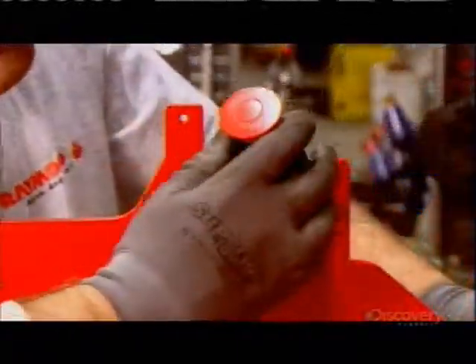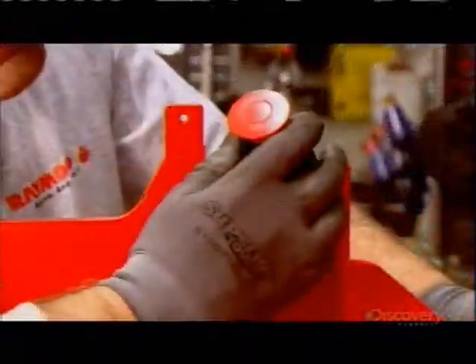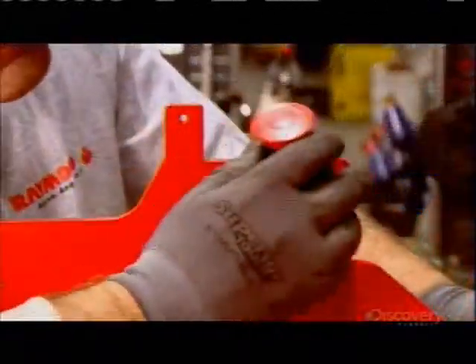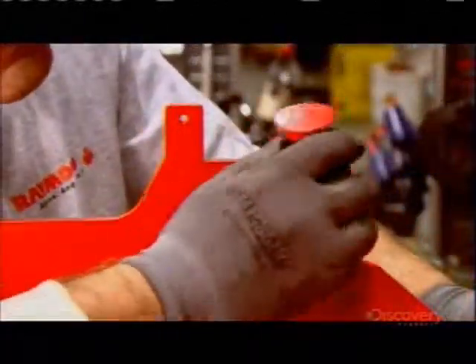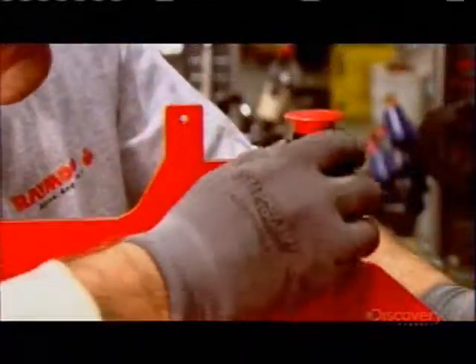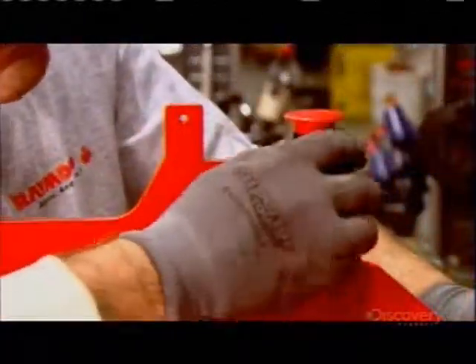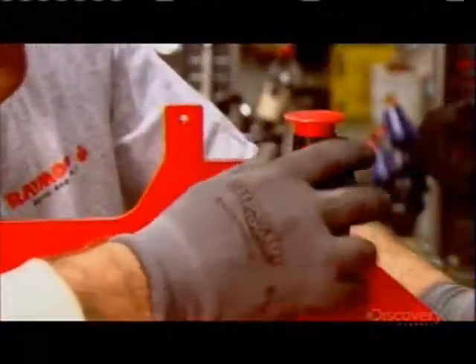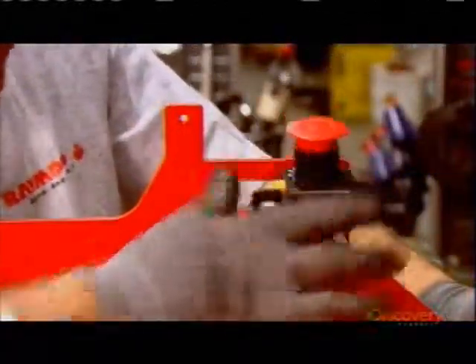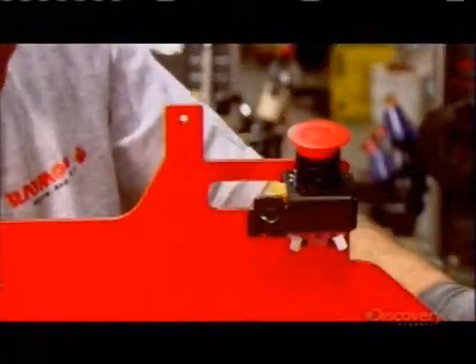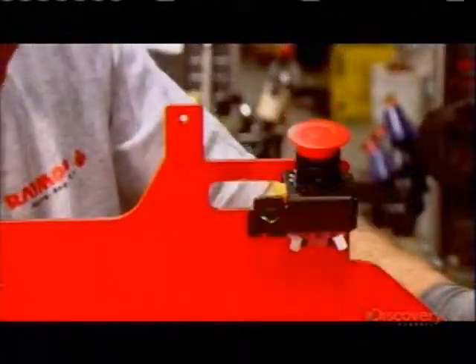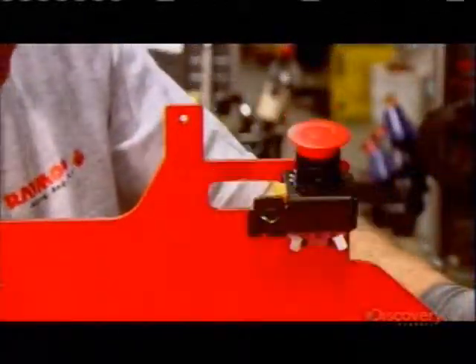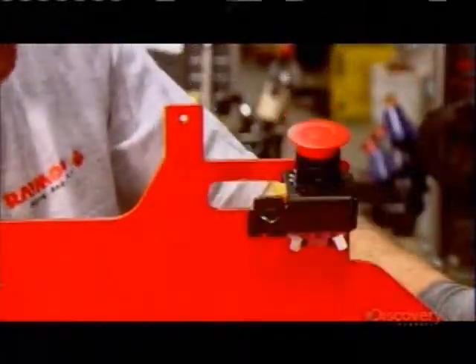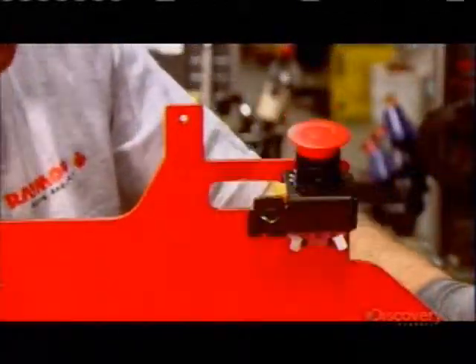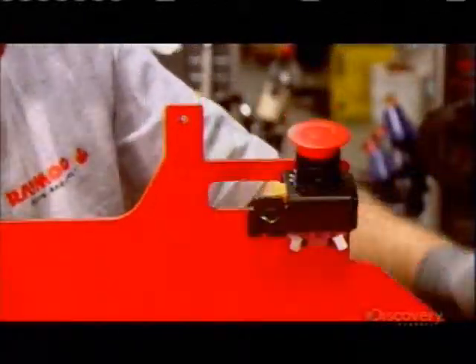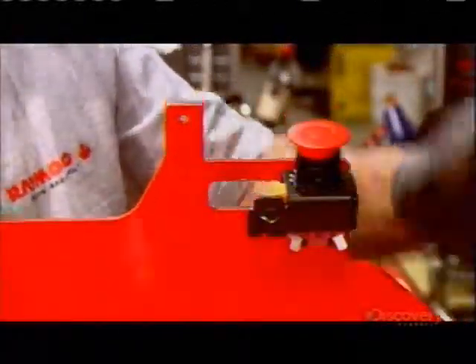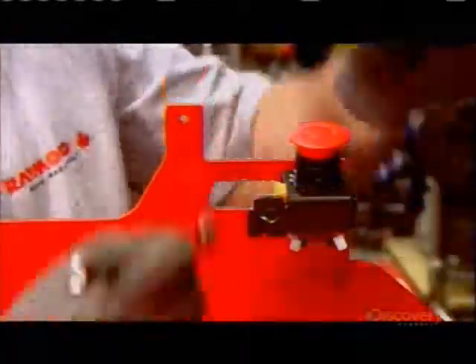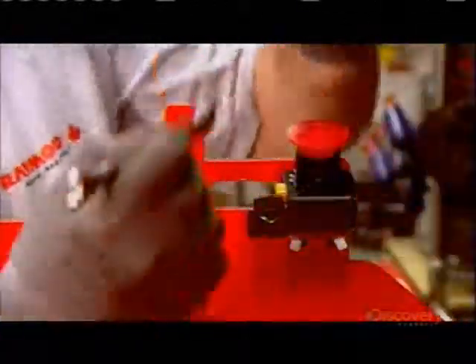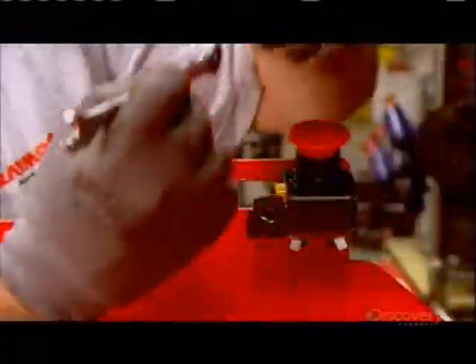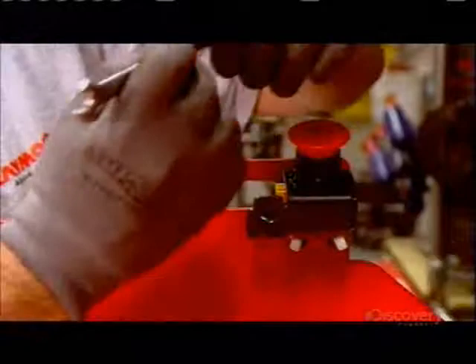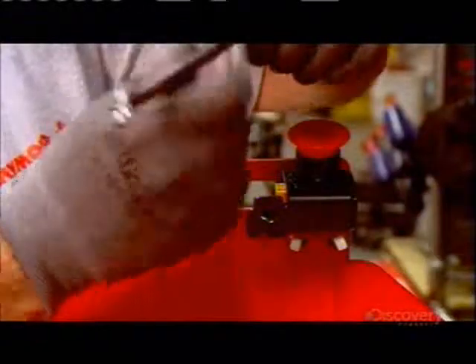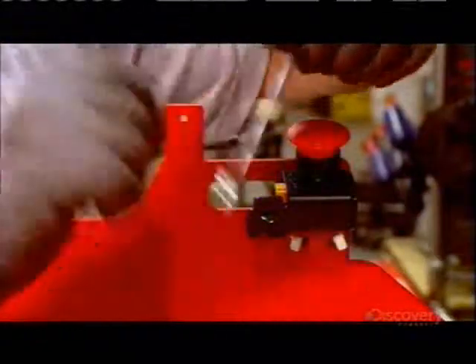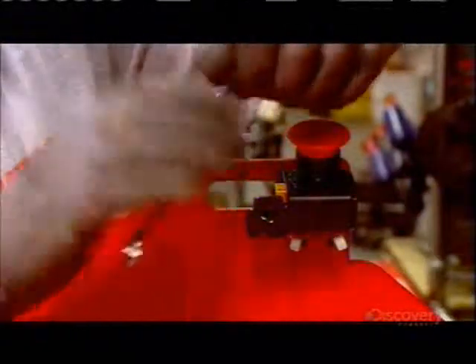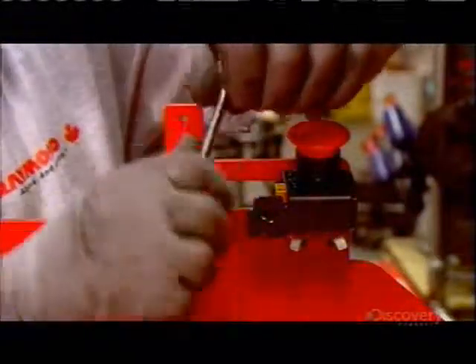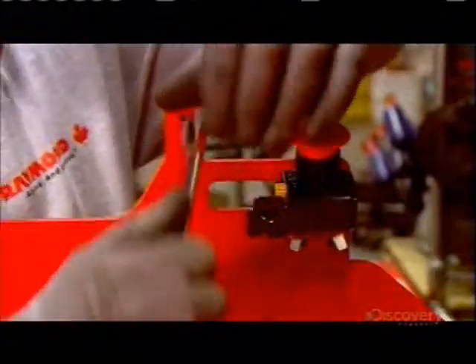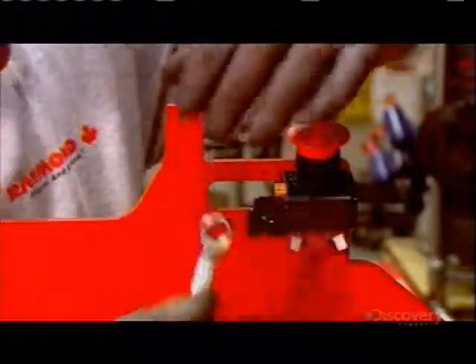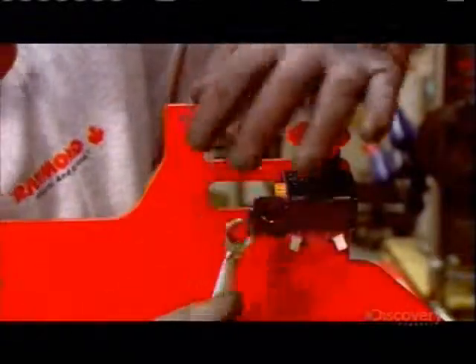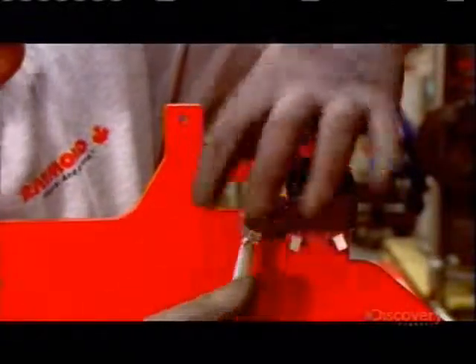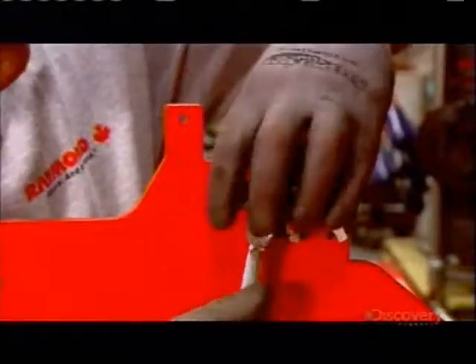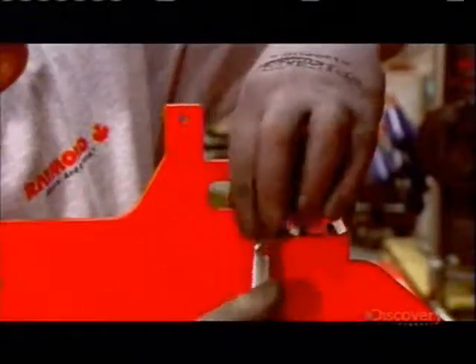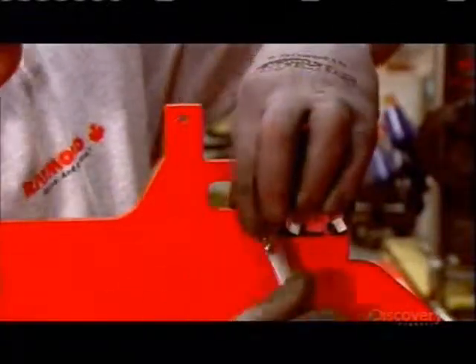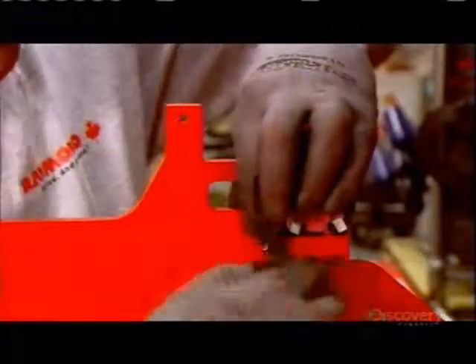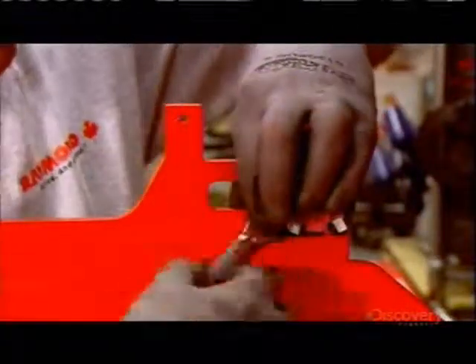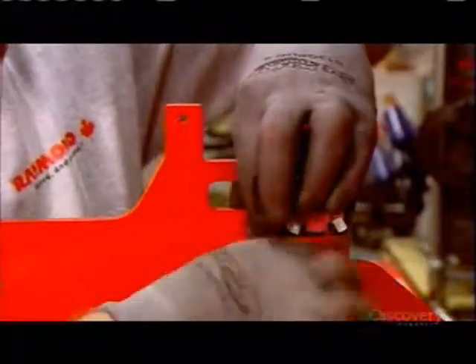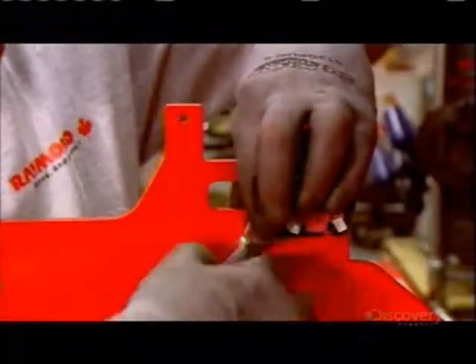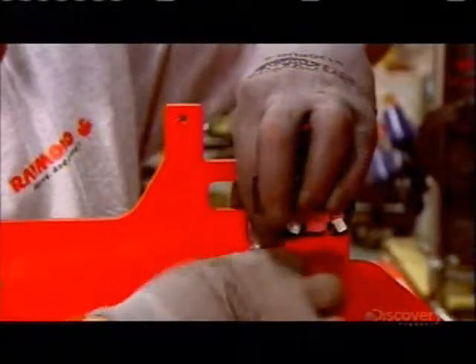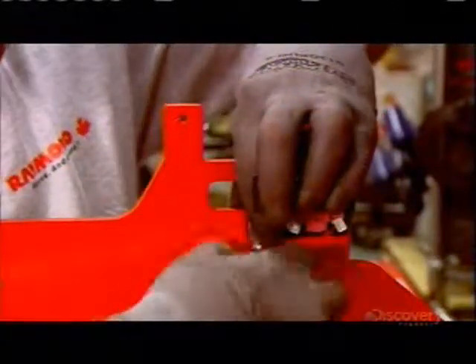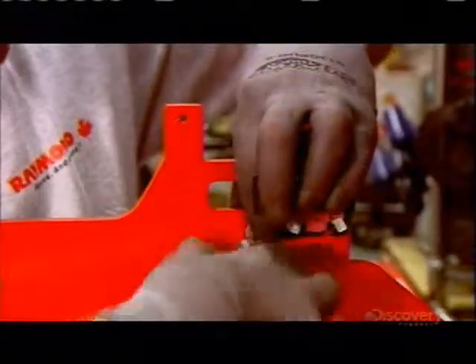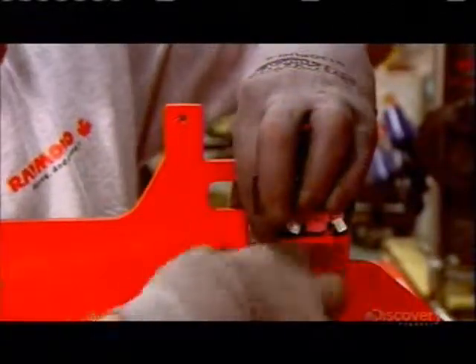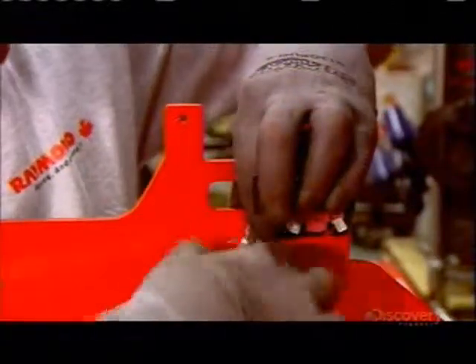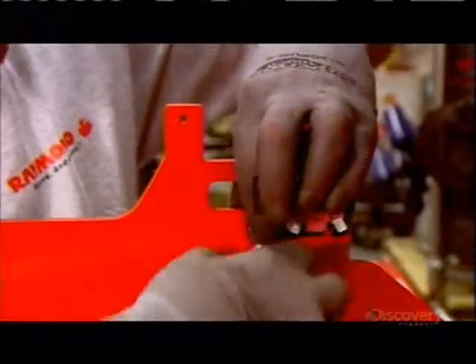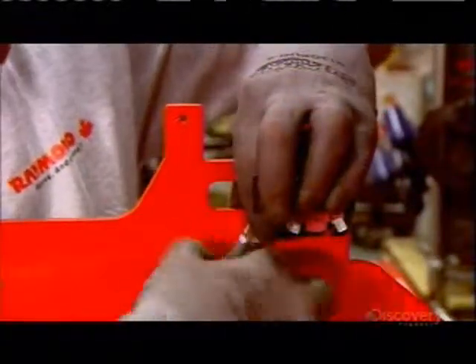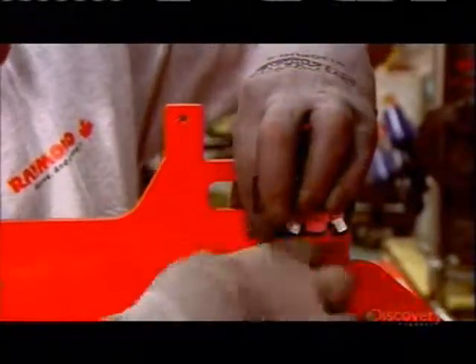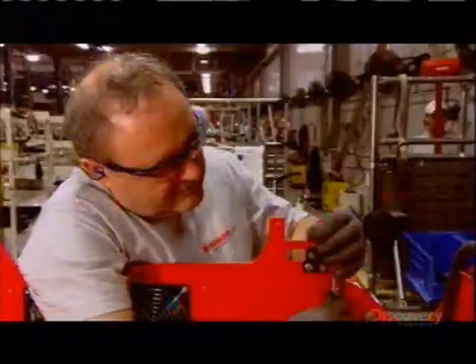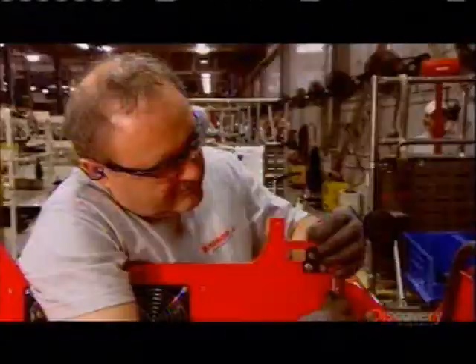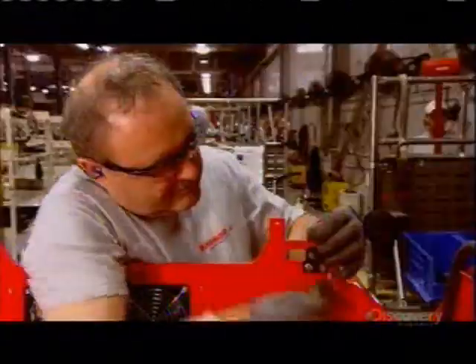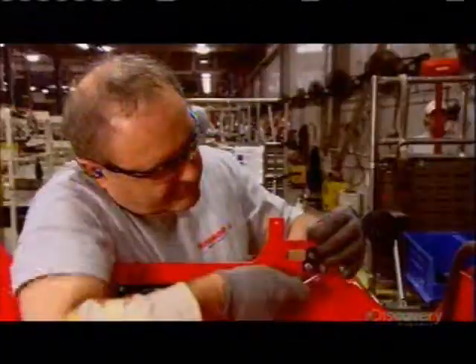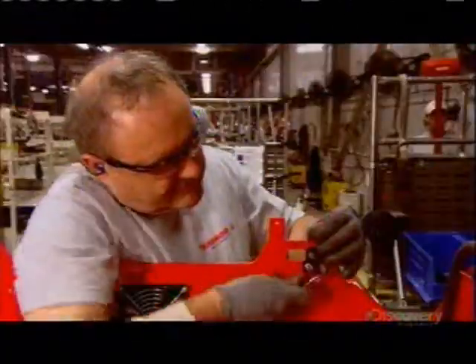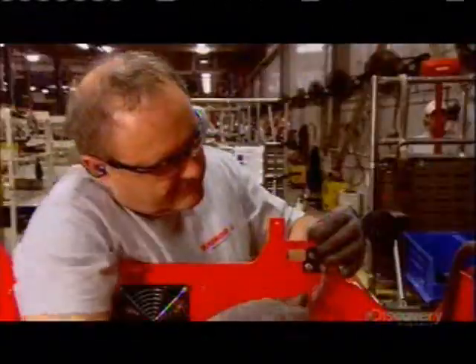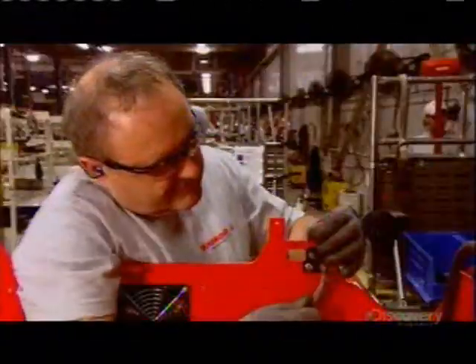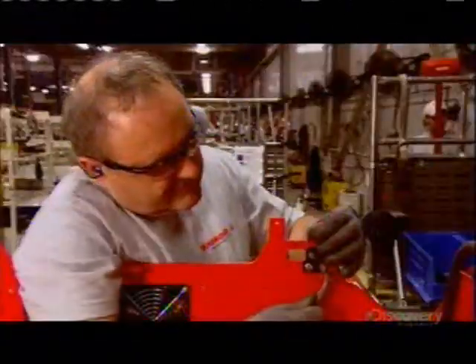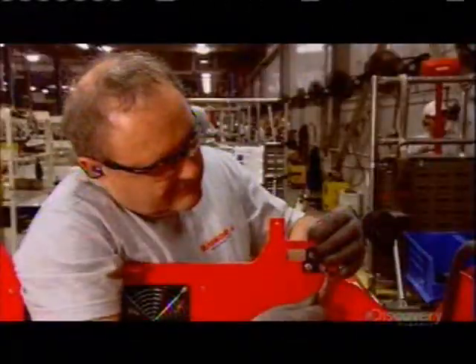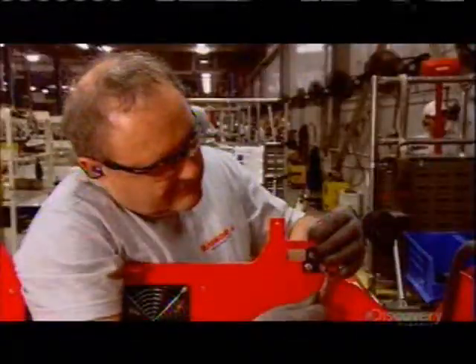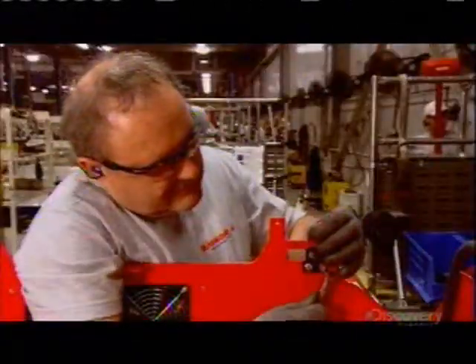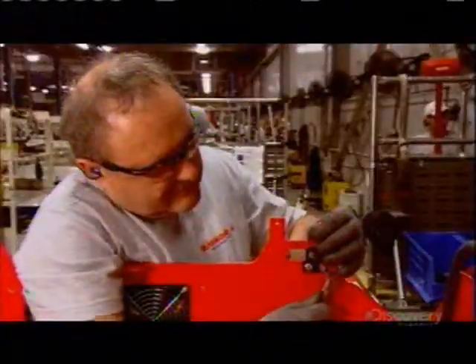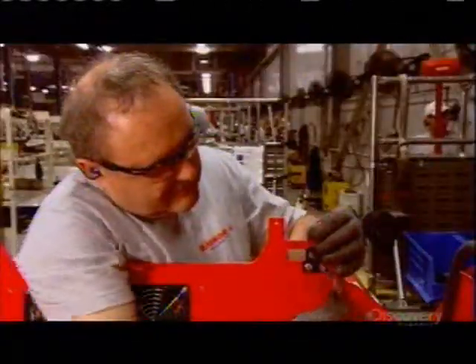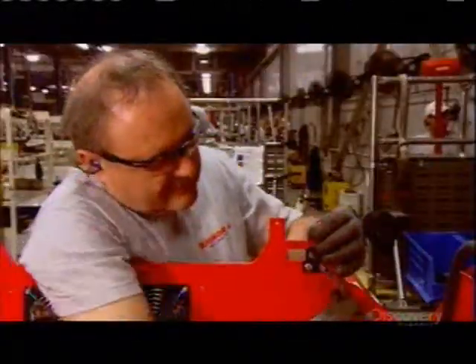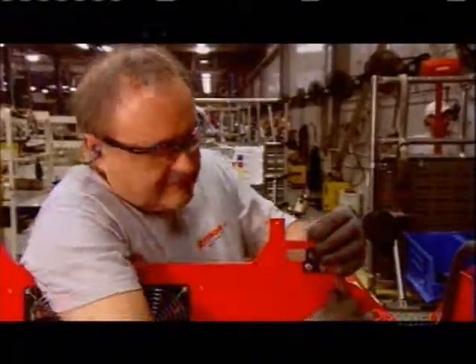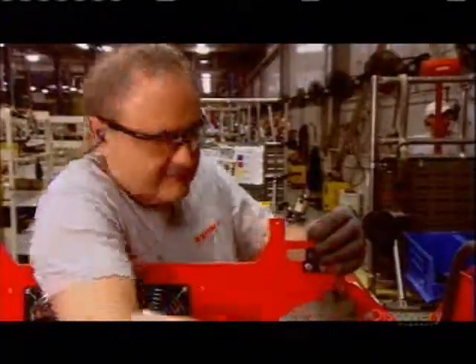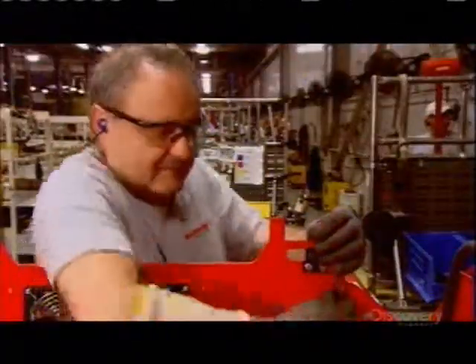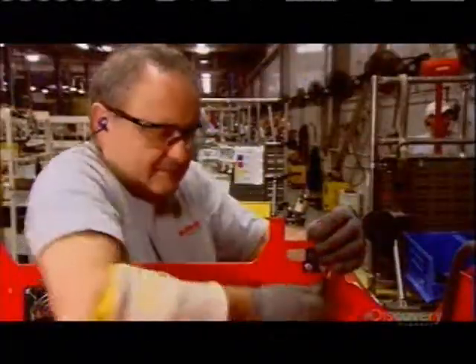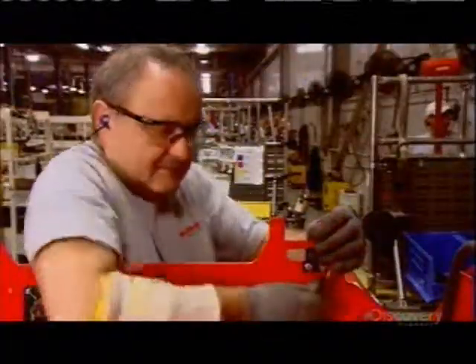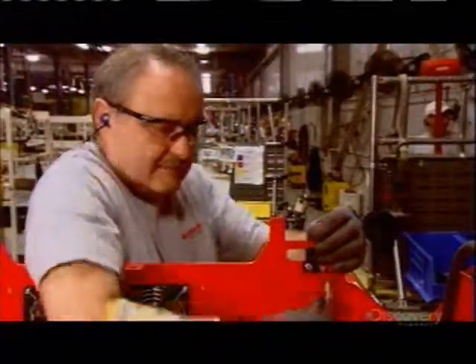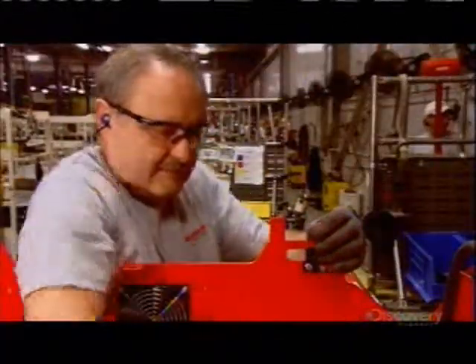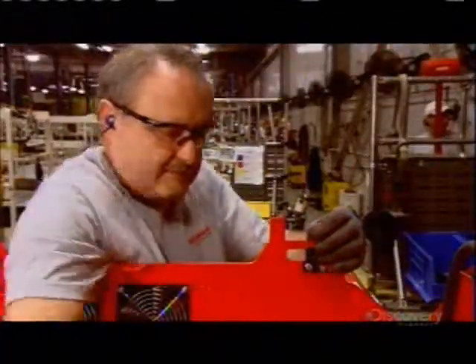An emergency switch goes on the front. It will allow the forklift operator to quickly cut the engine's power.